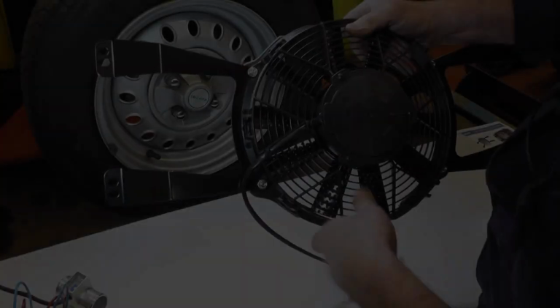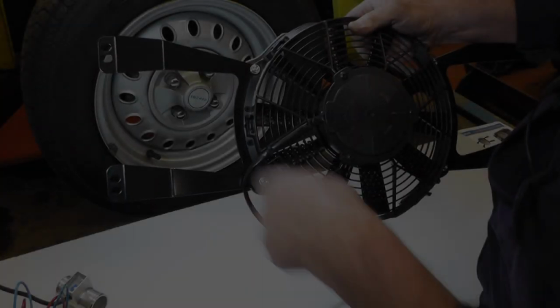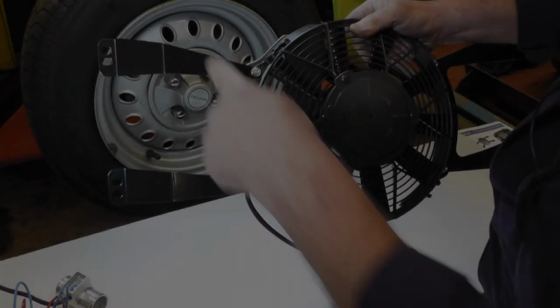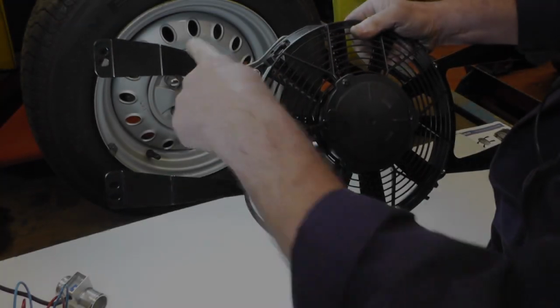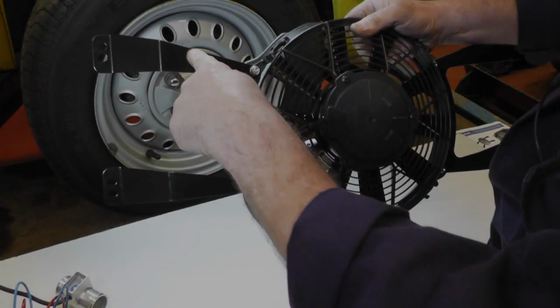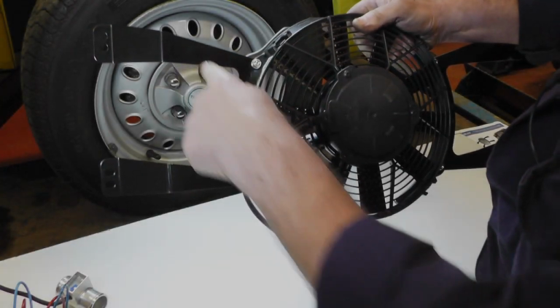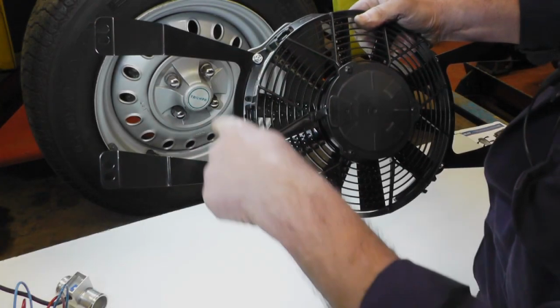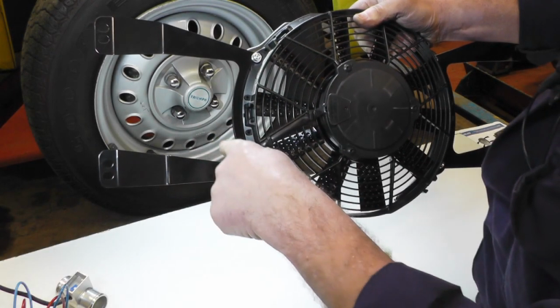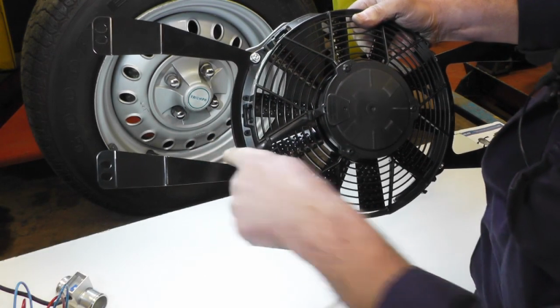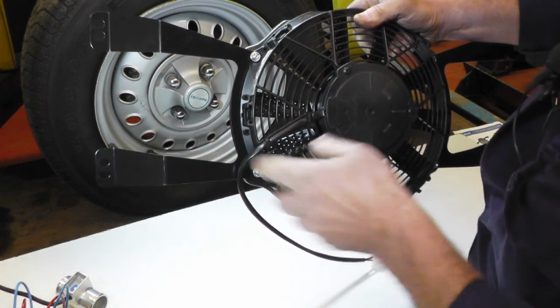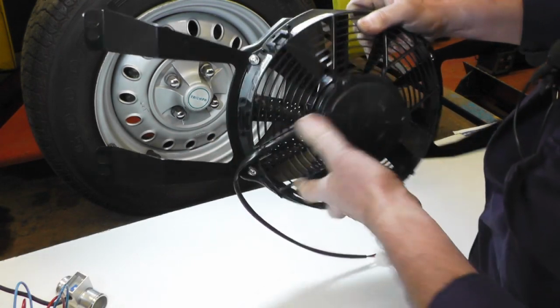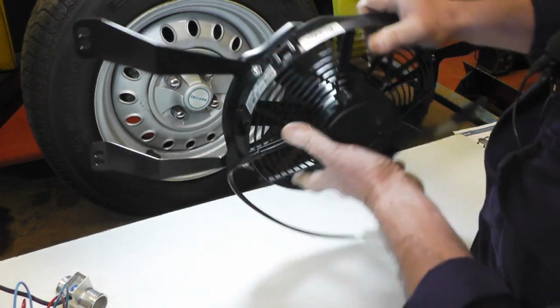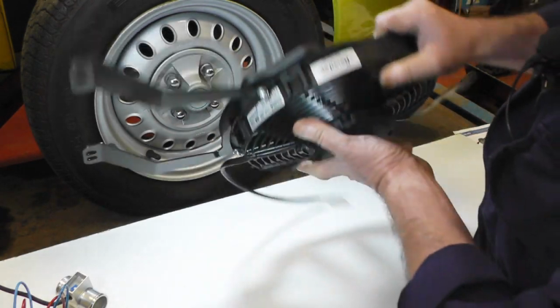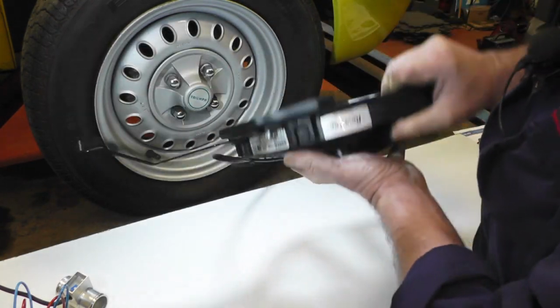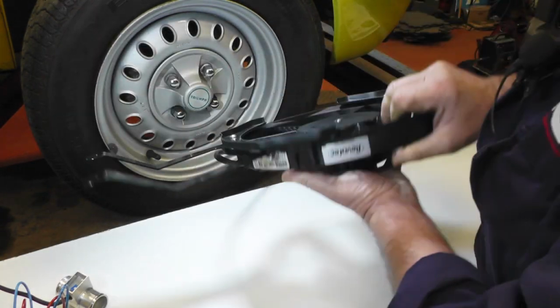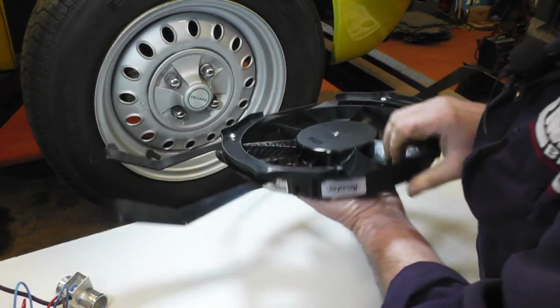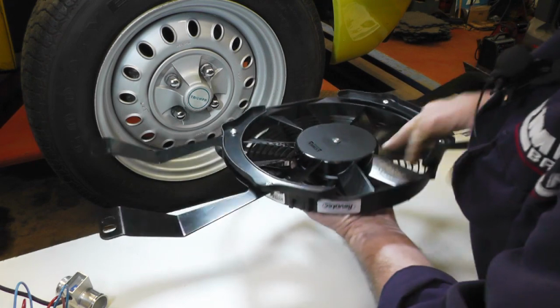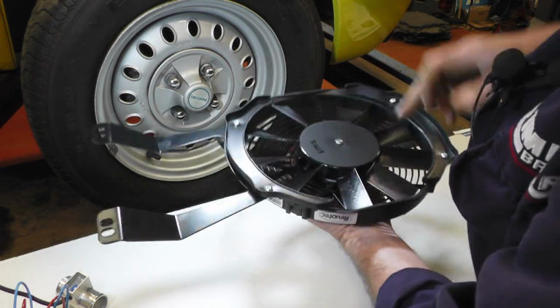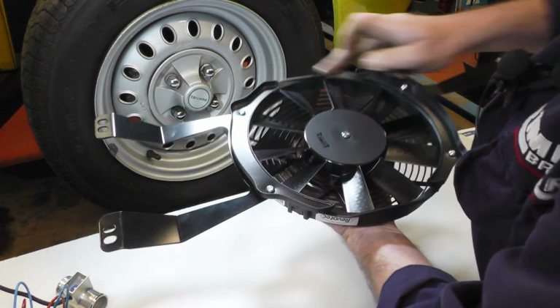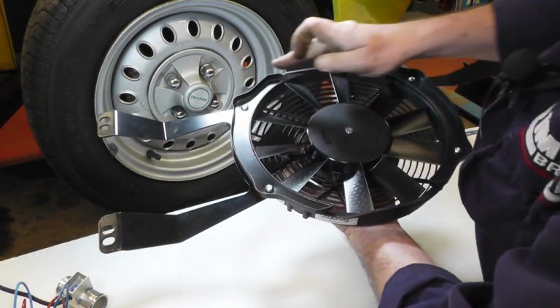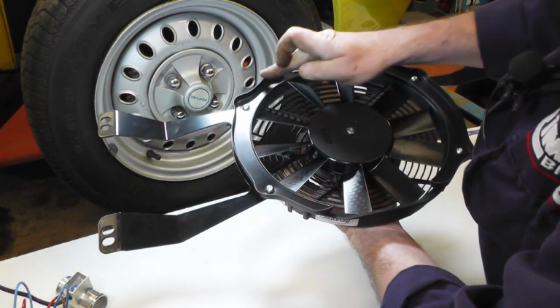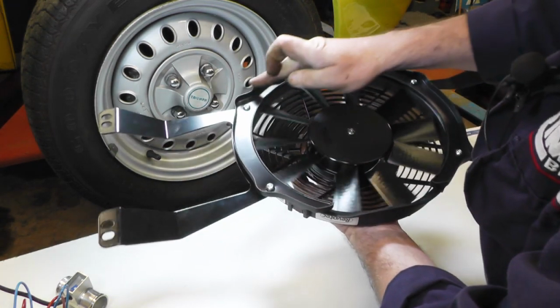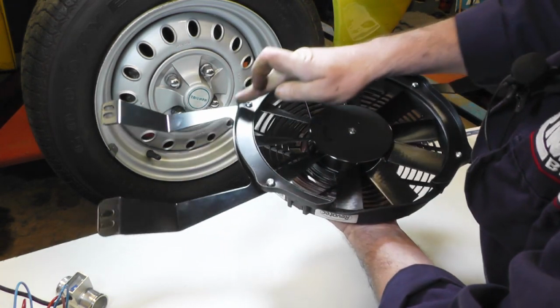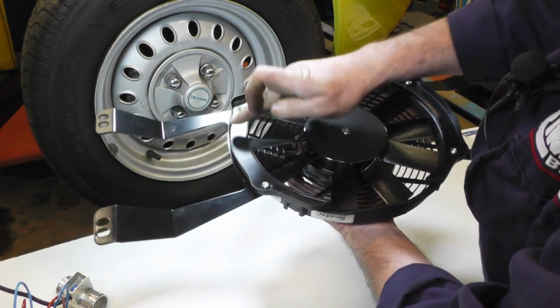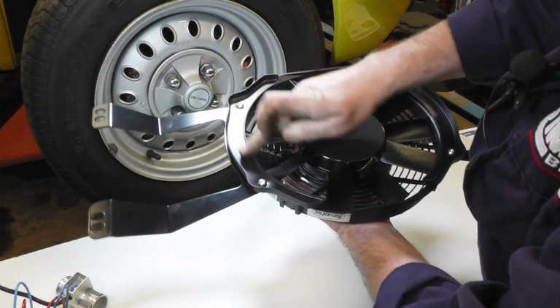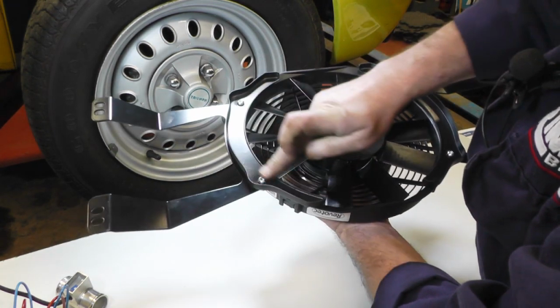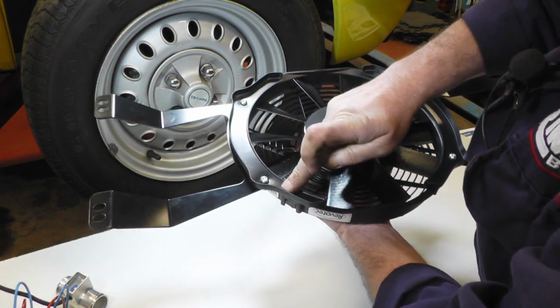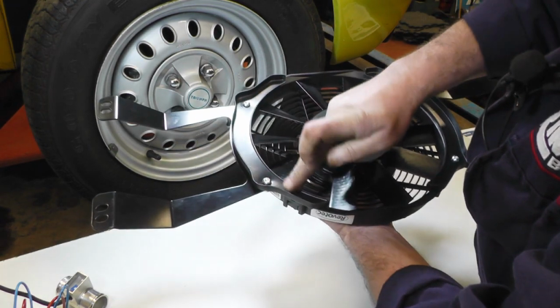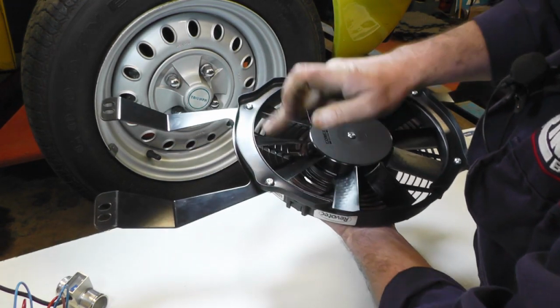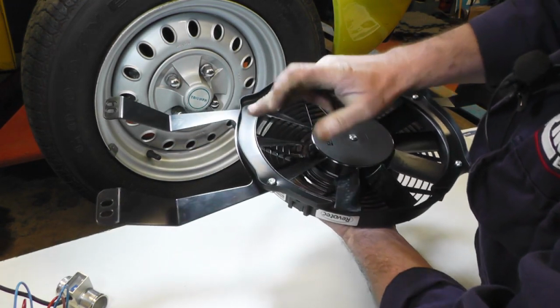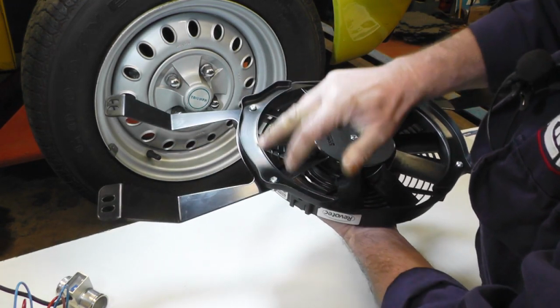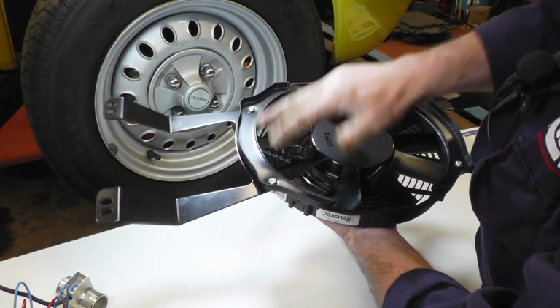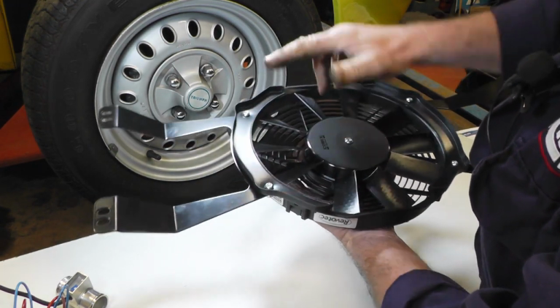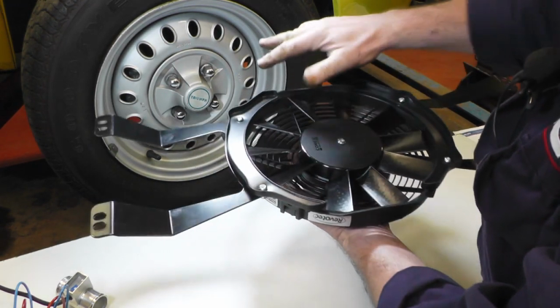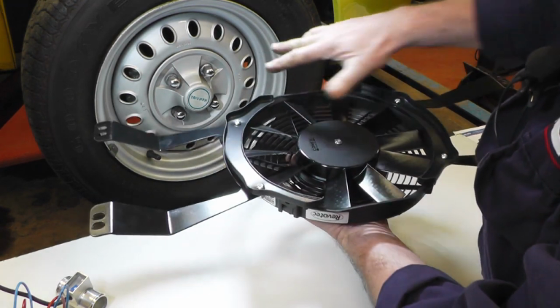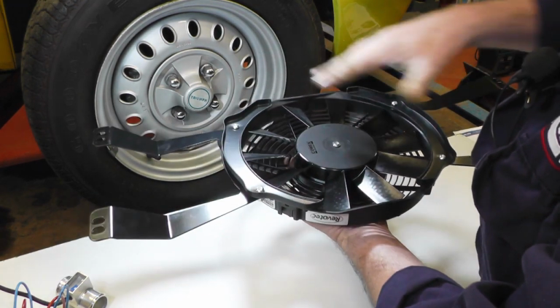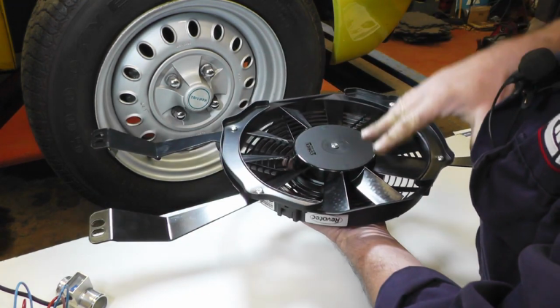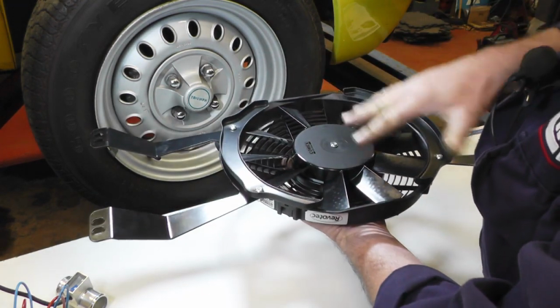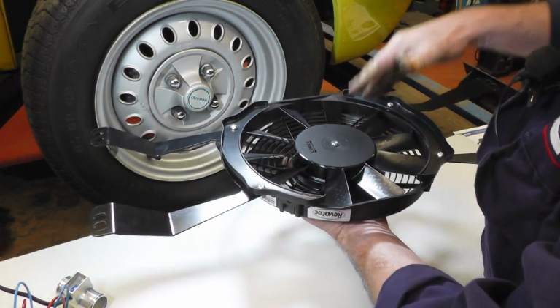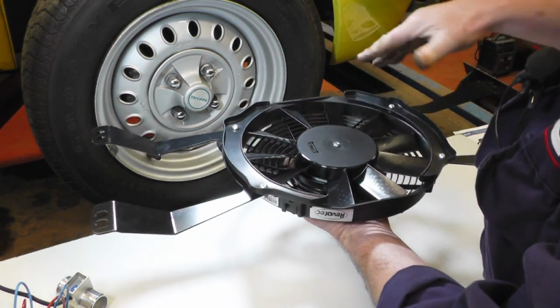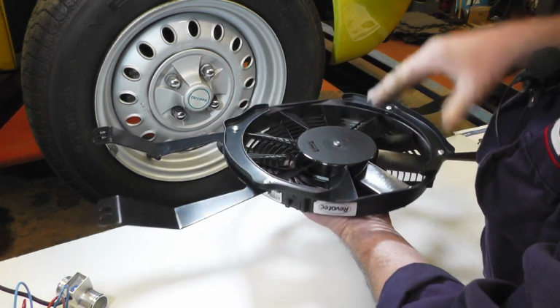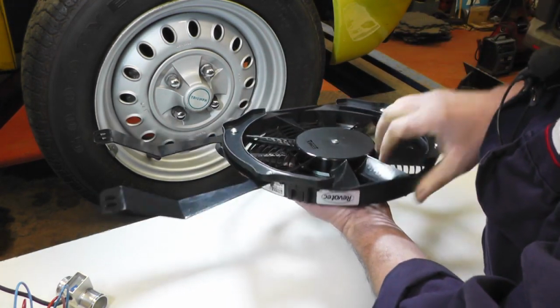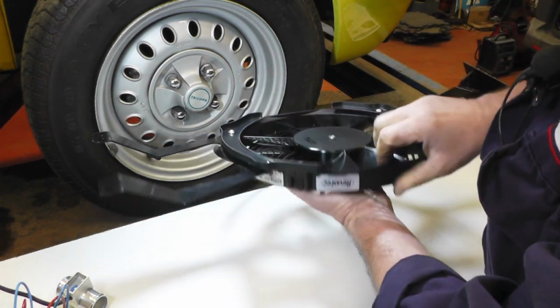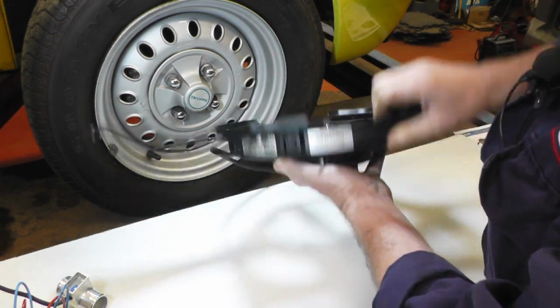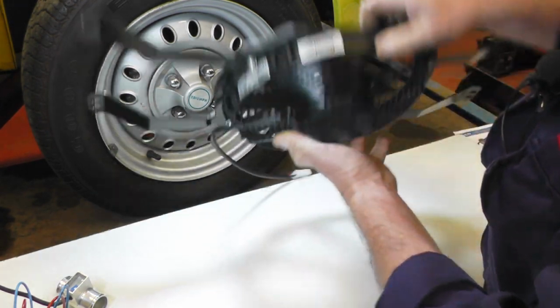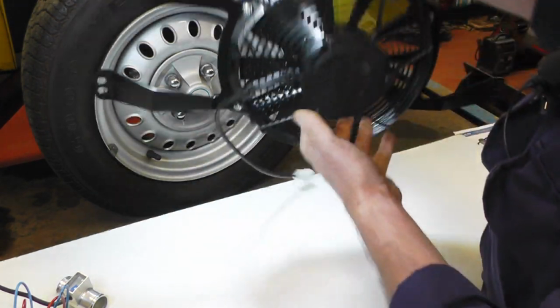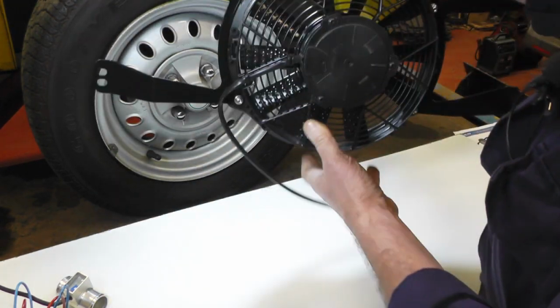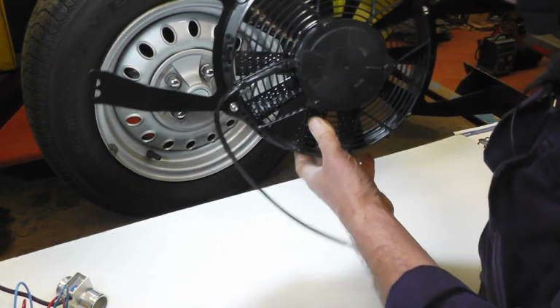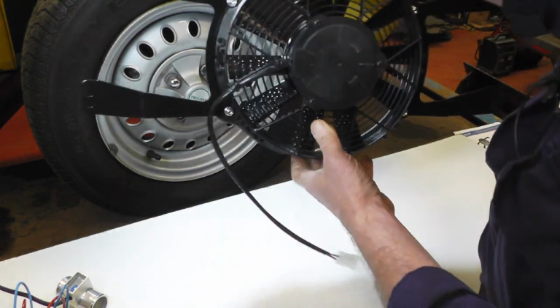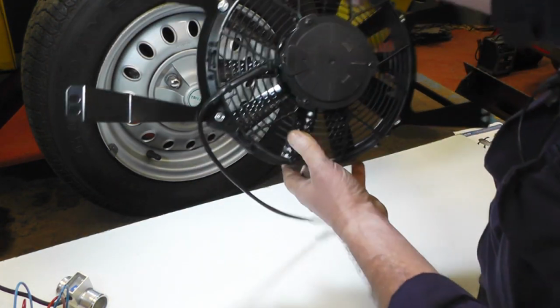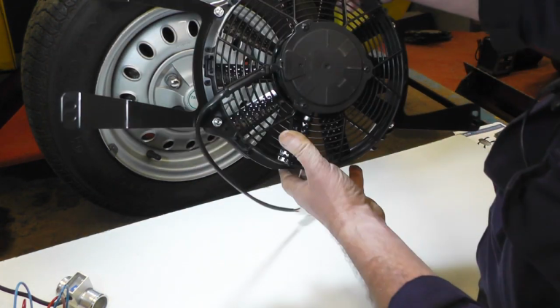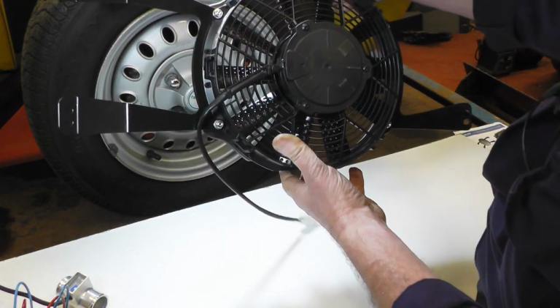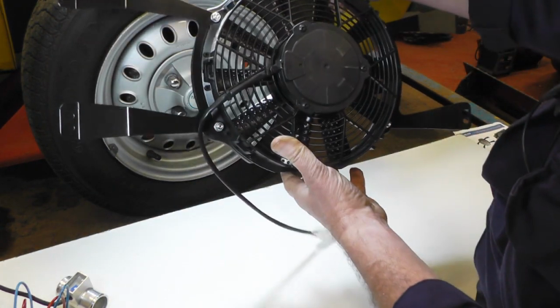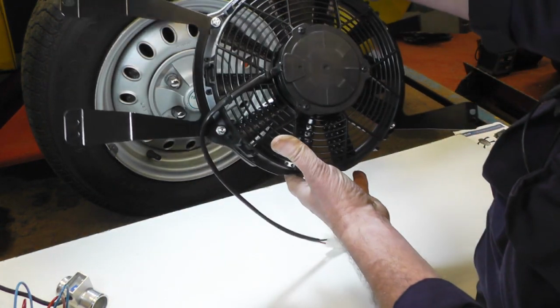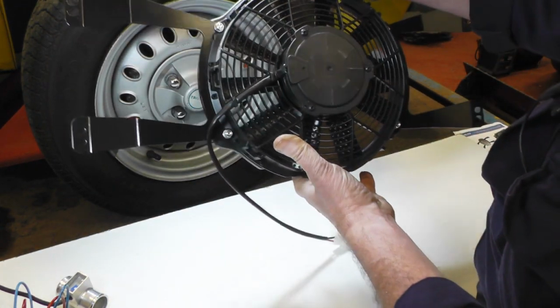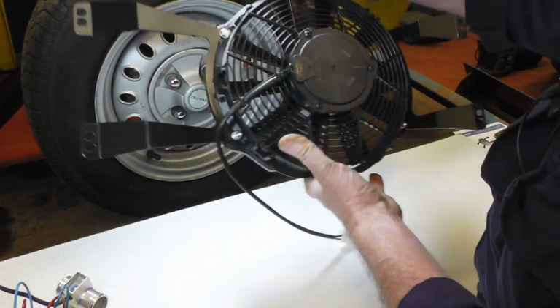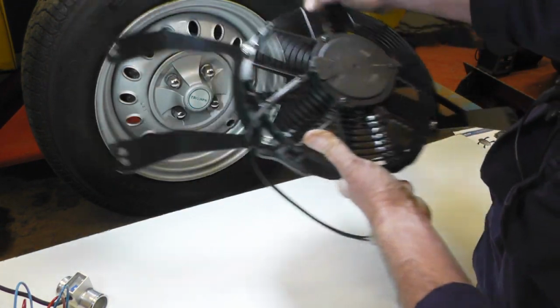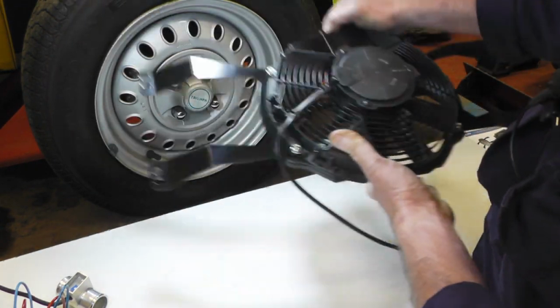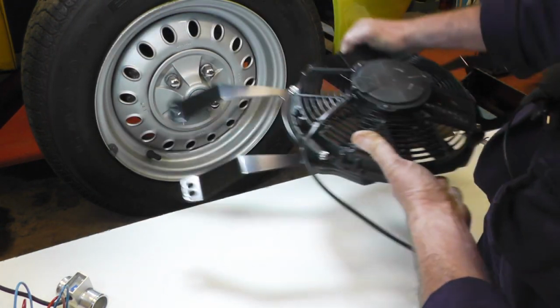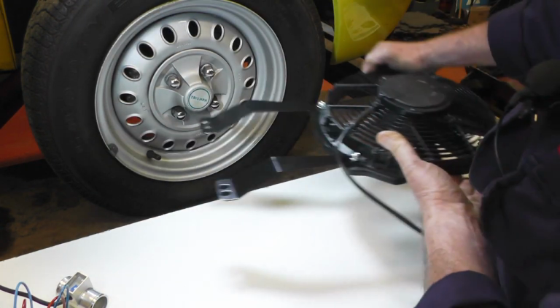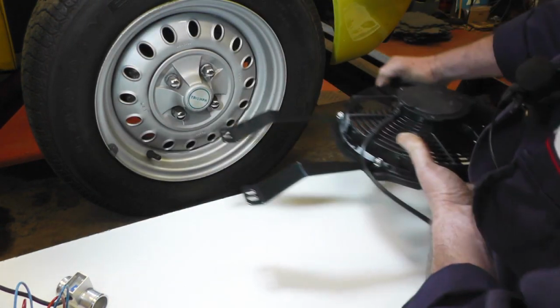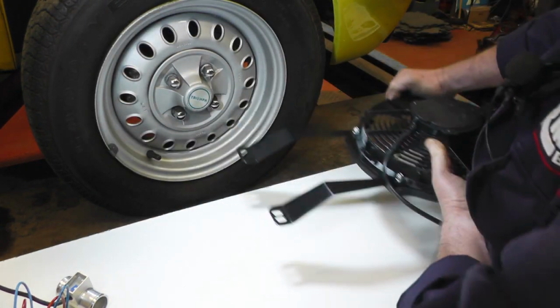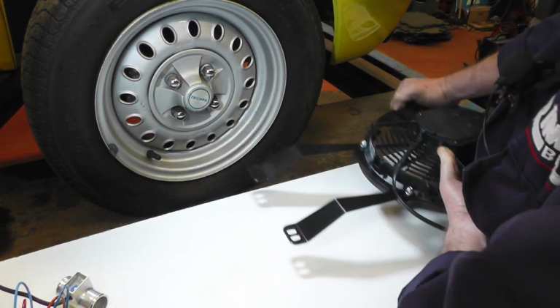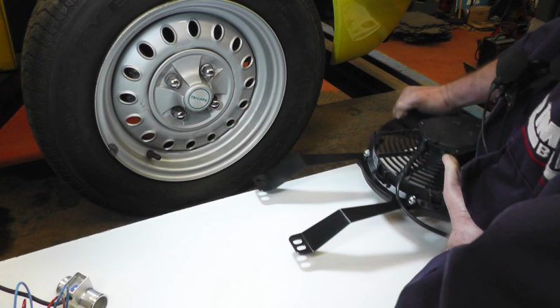I've mounted the brackets and the cowling on both sides — they're all nice and tight. So that's the fan part of it done for the moment.